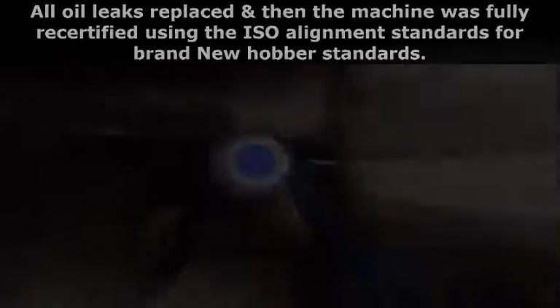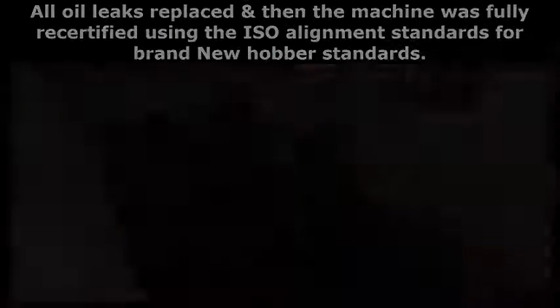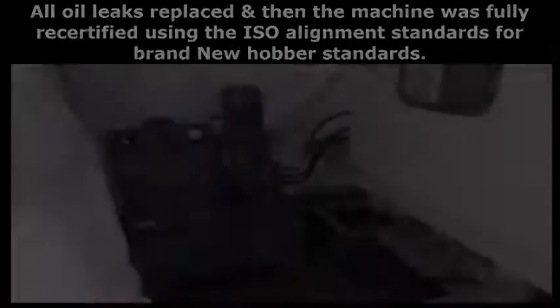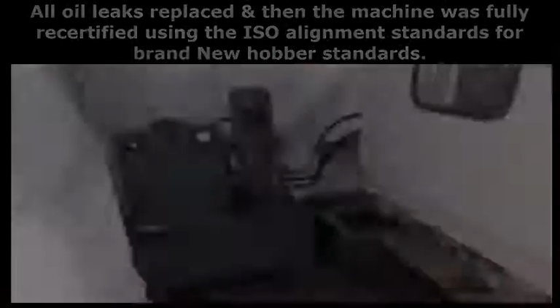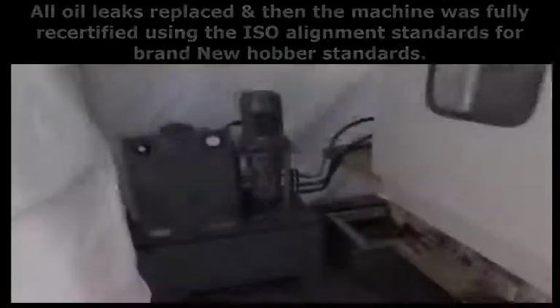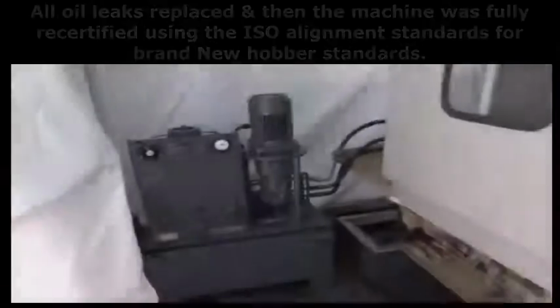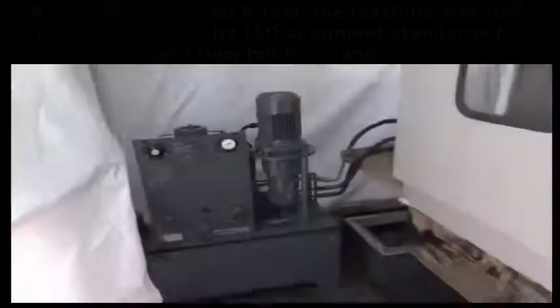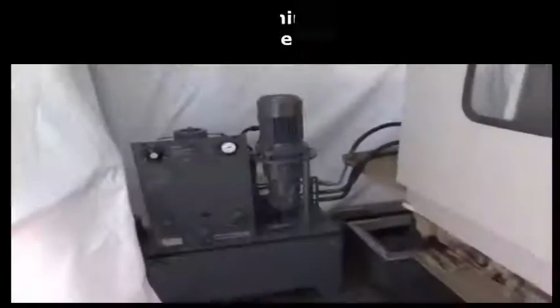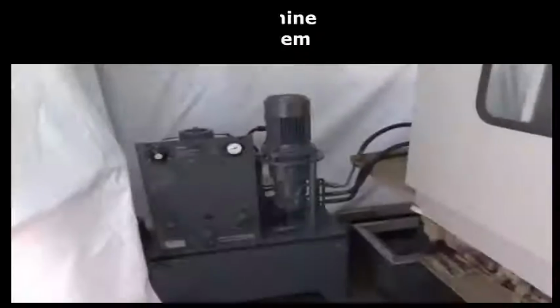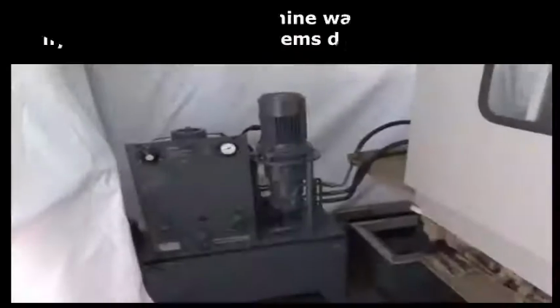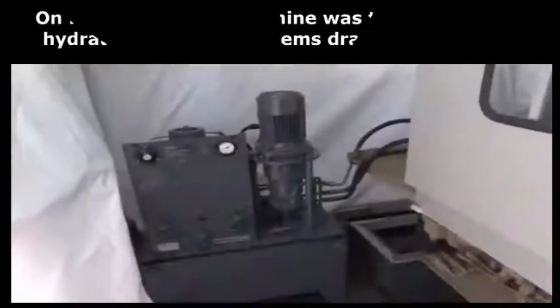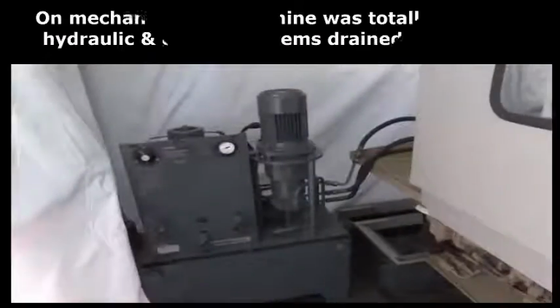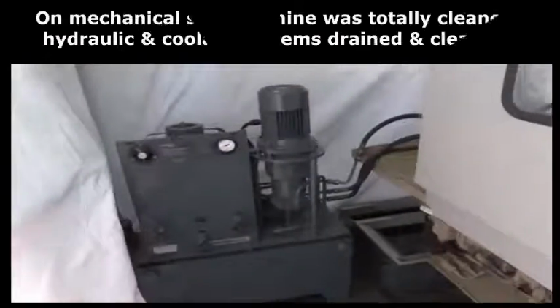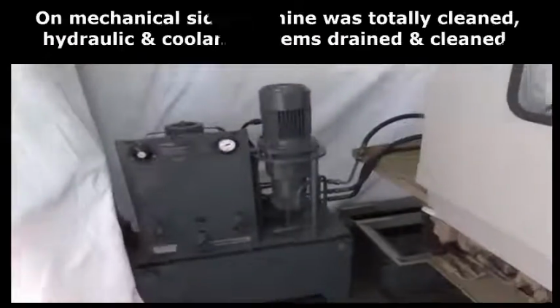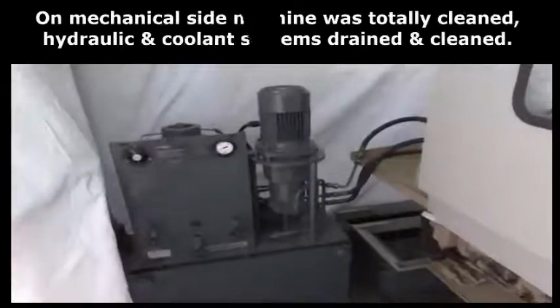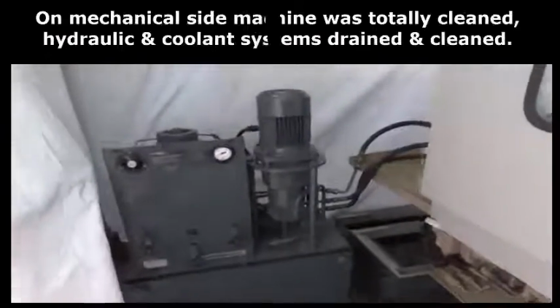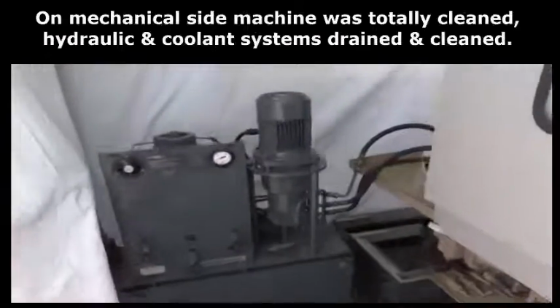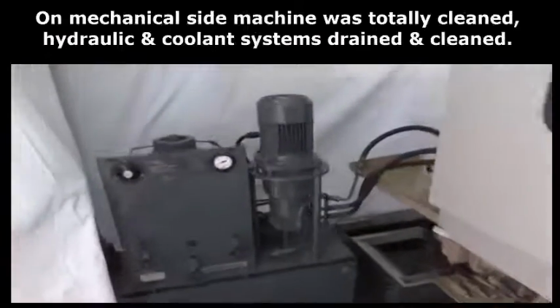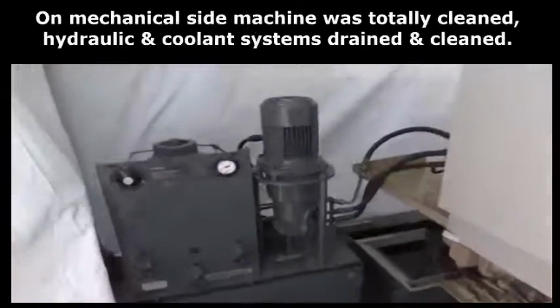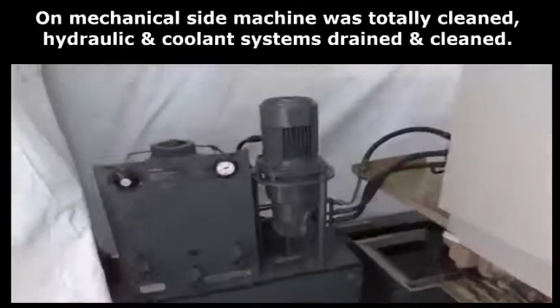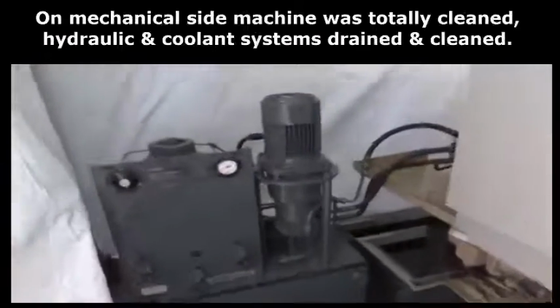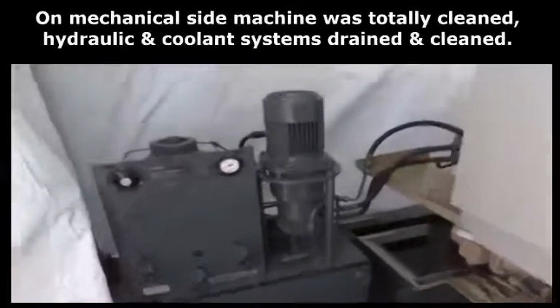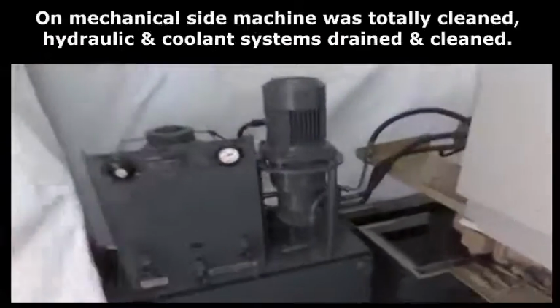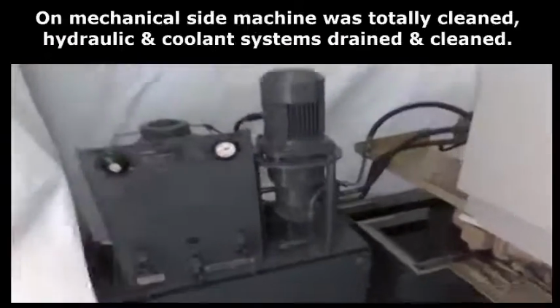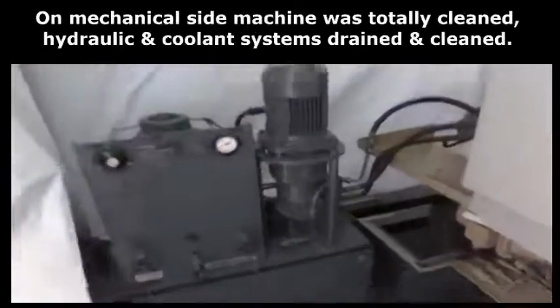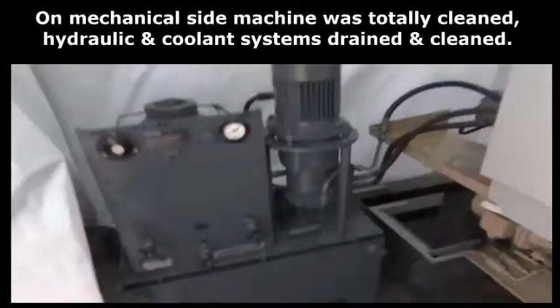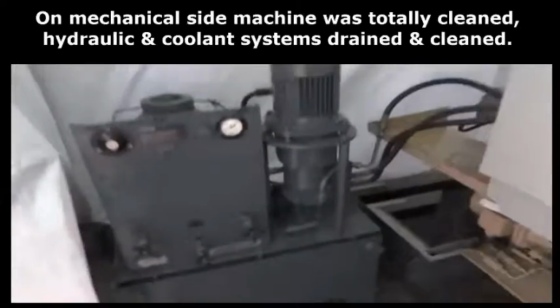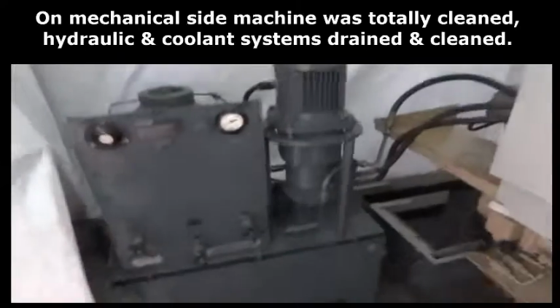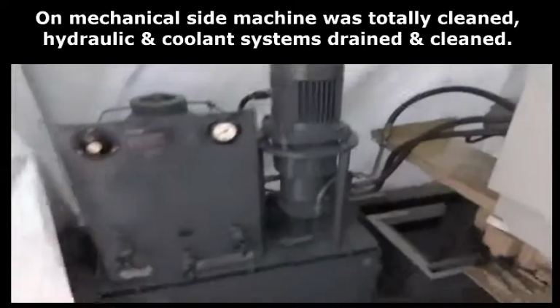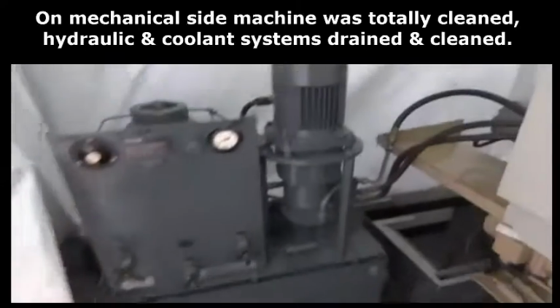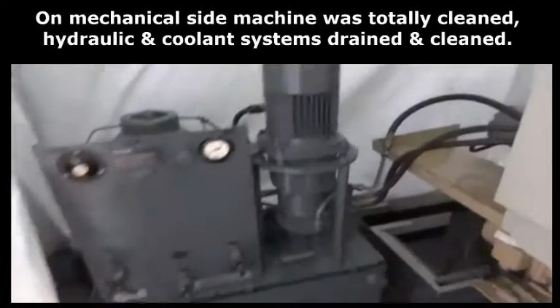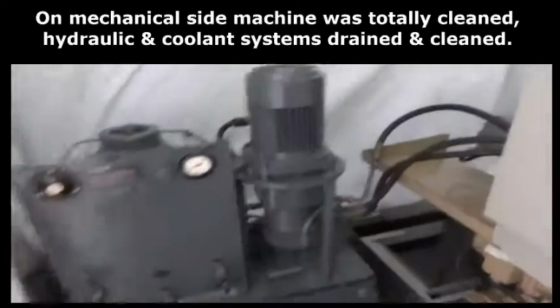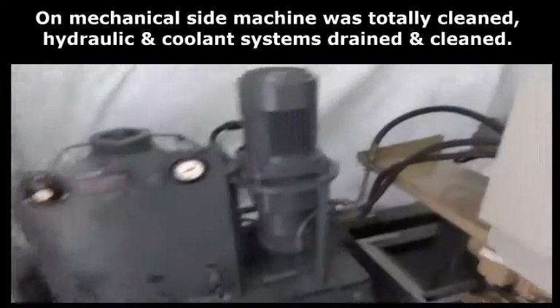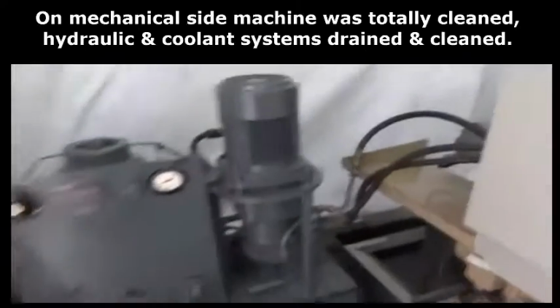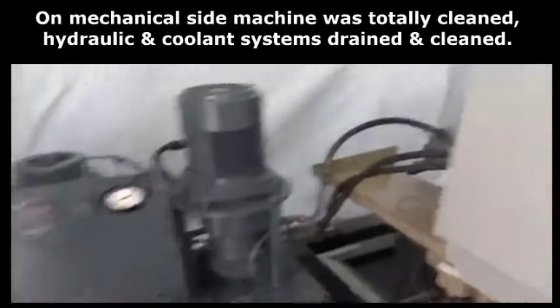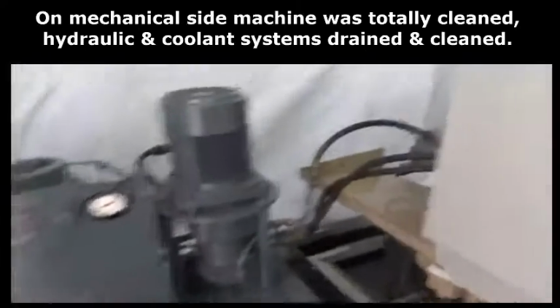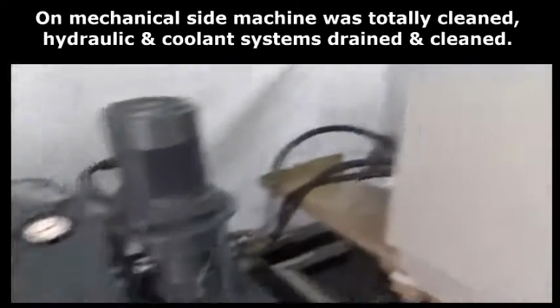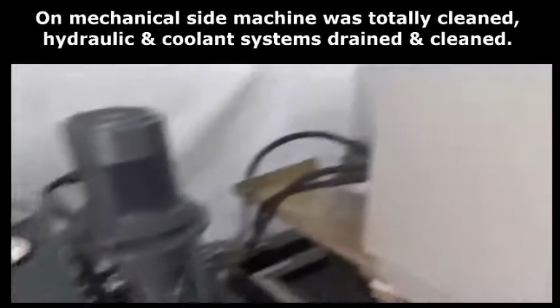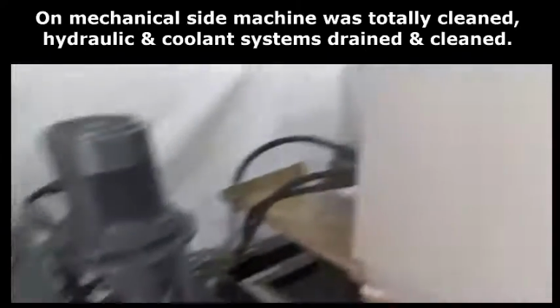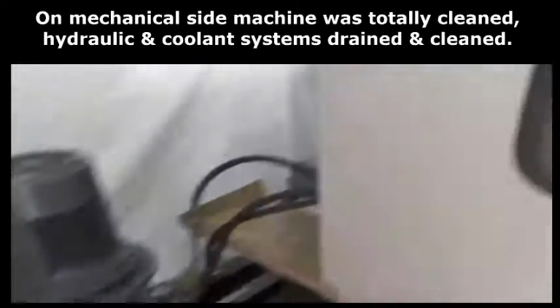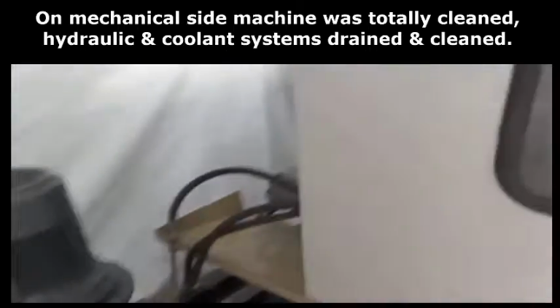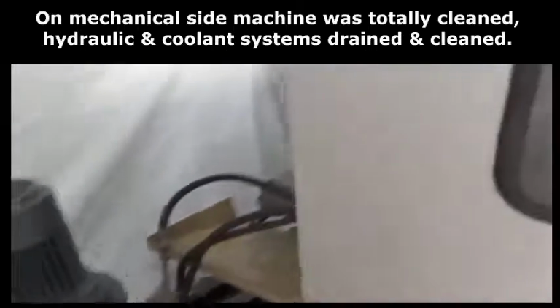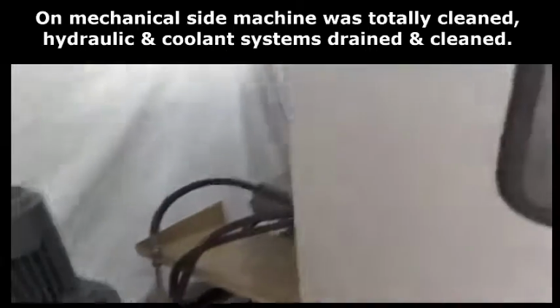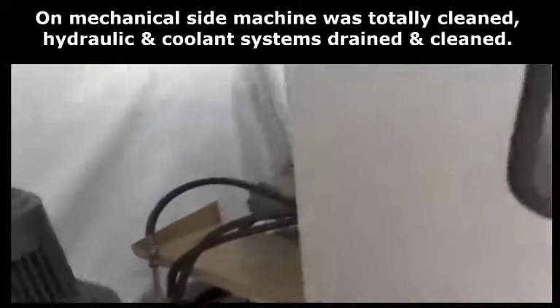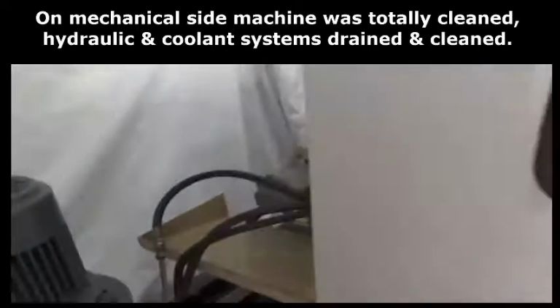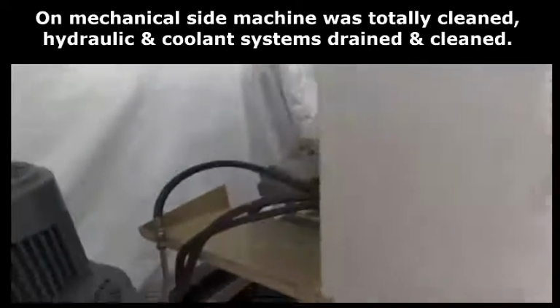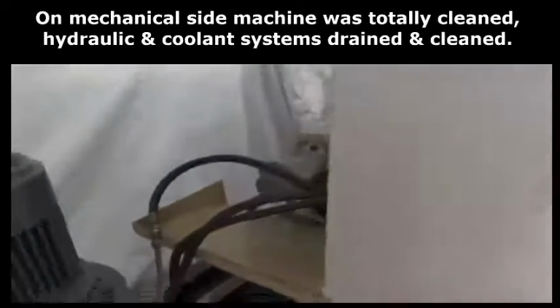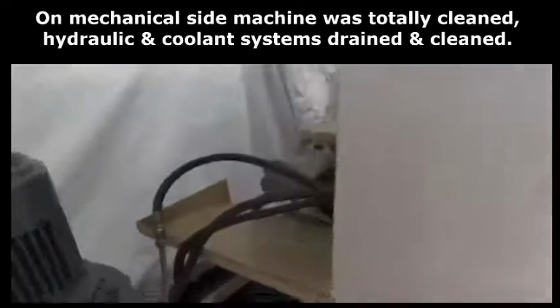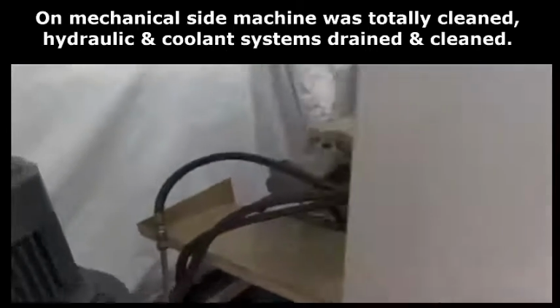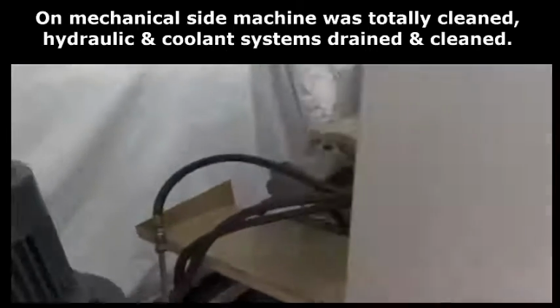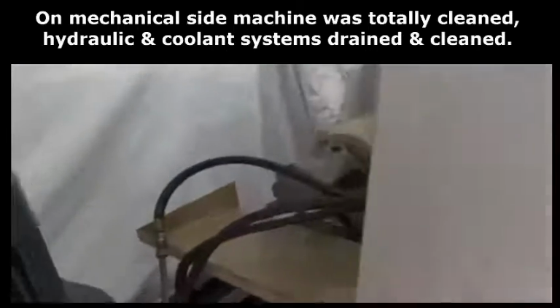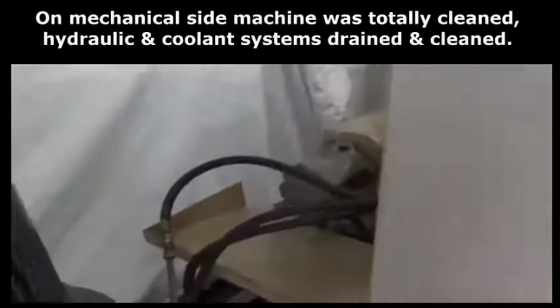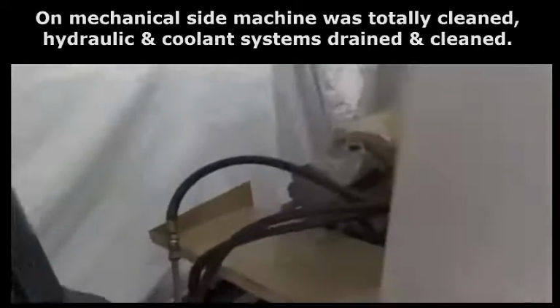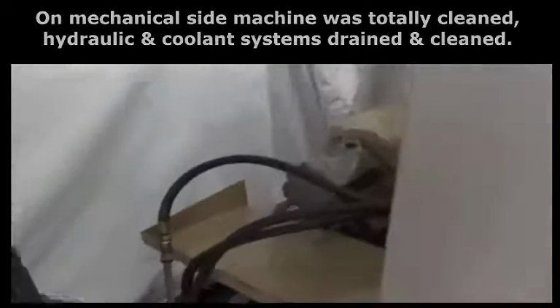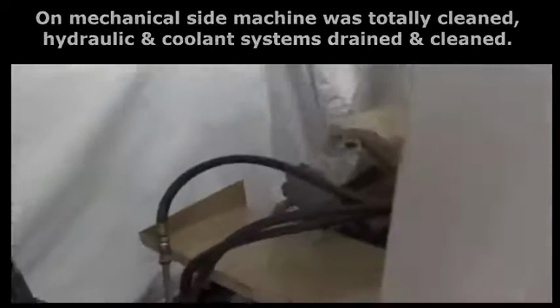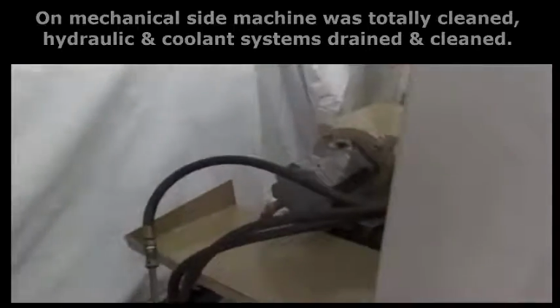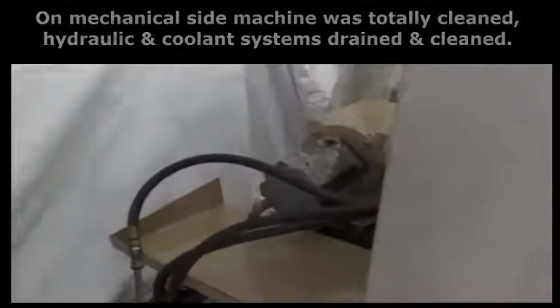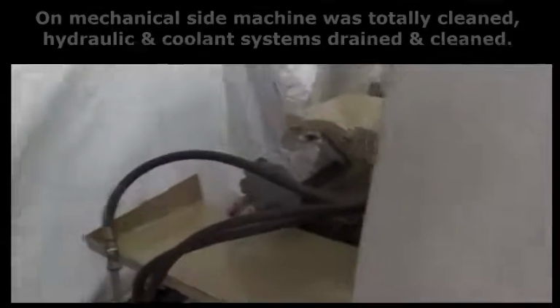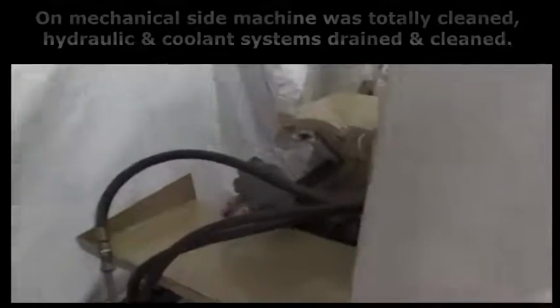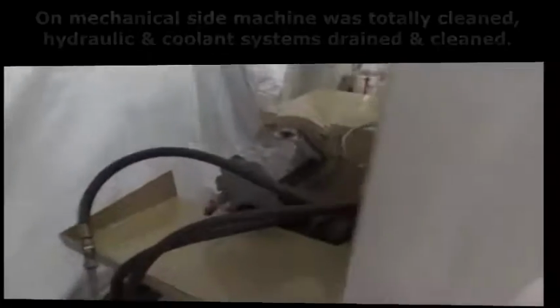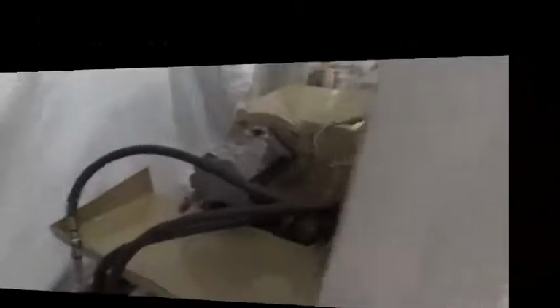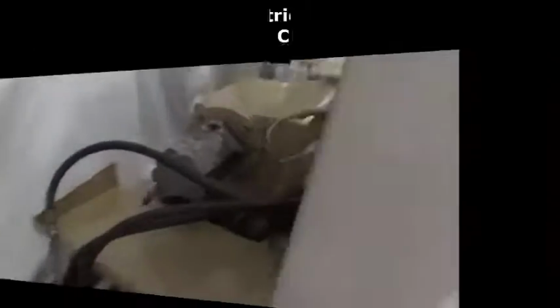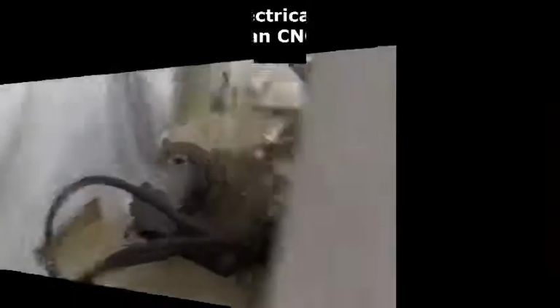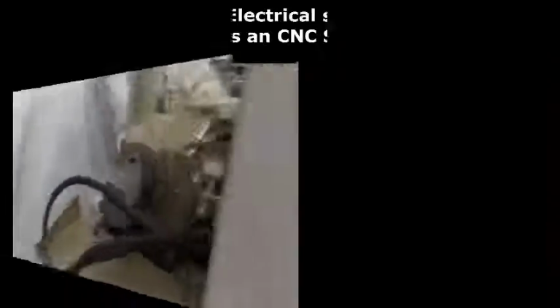On the mechanical side the machine was totally cleaned. Hydraulic and coolant systems were drained and cleaned.